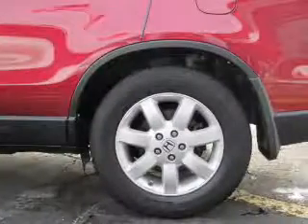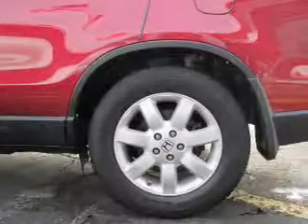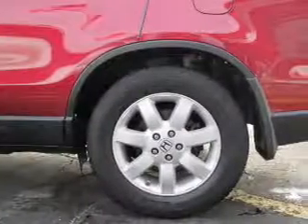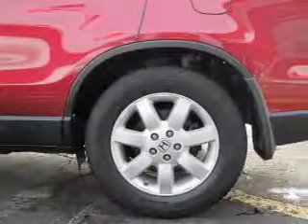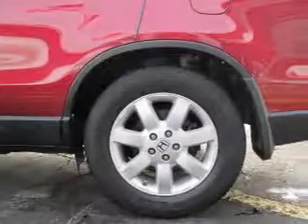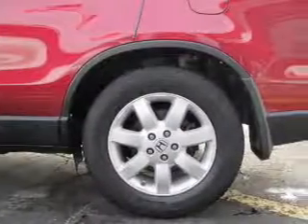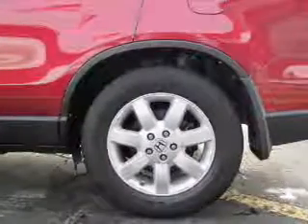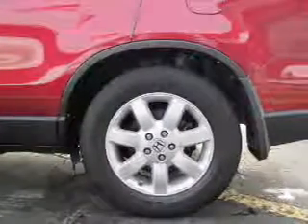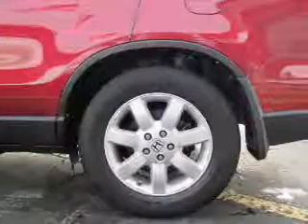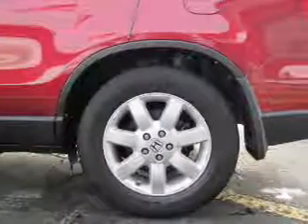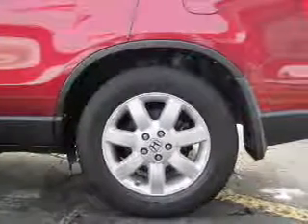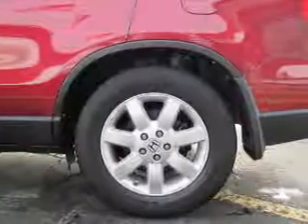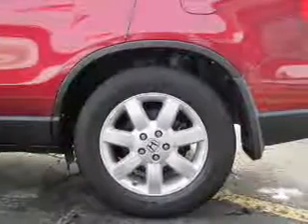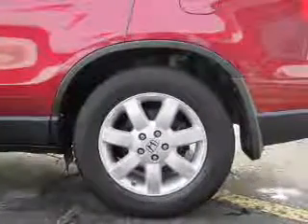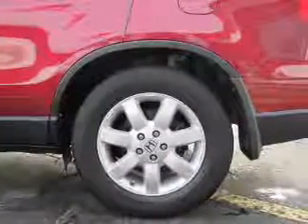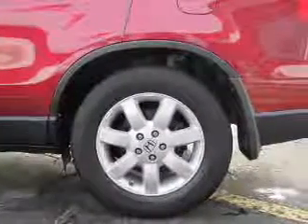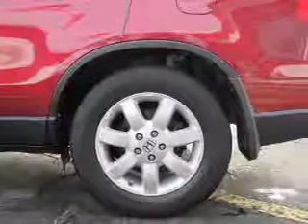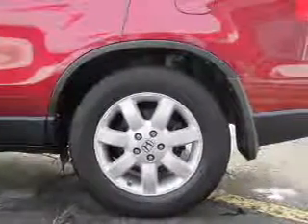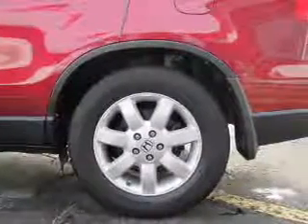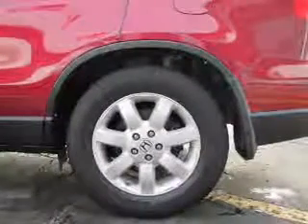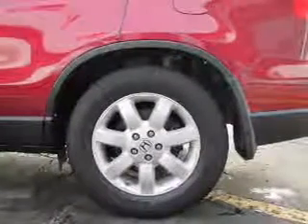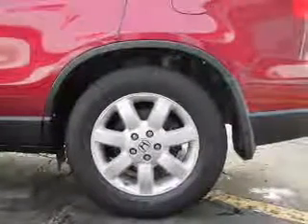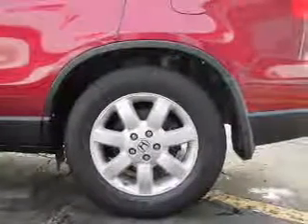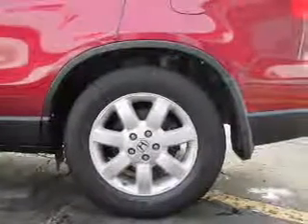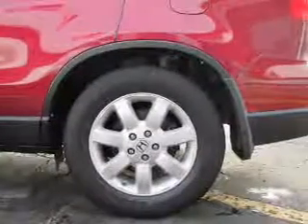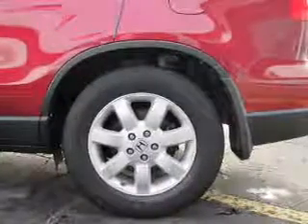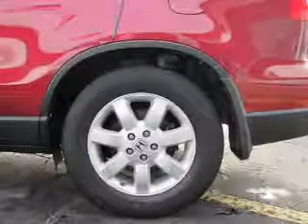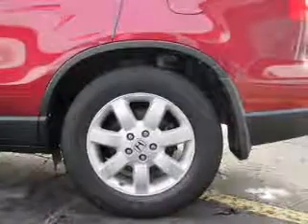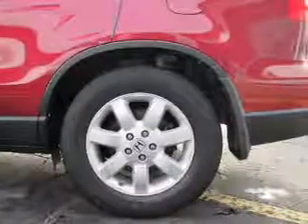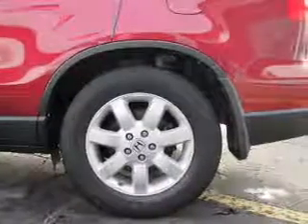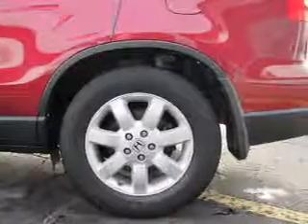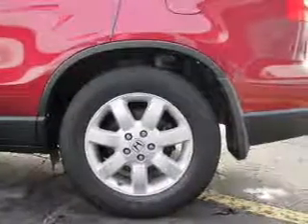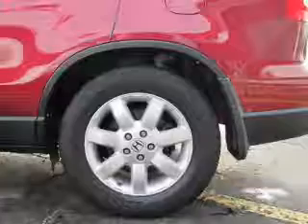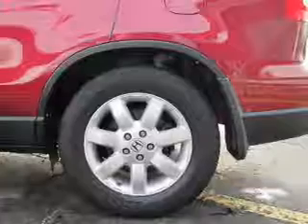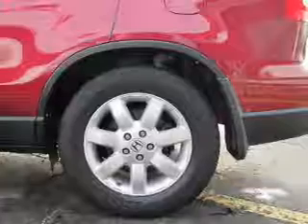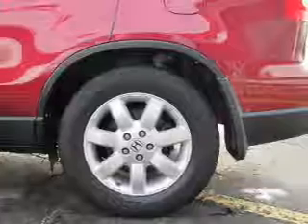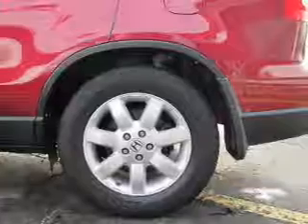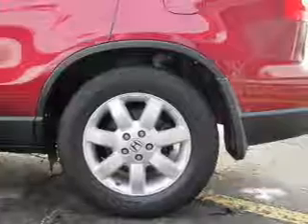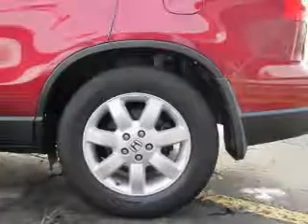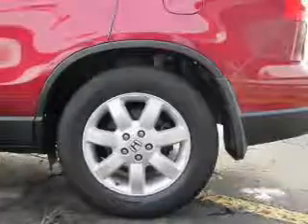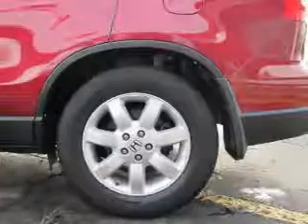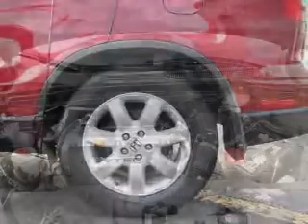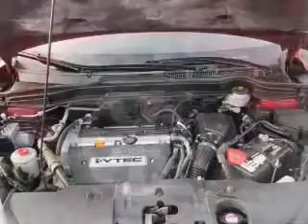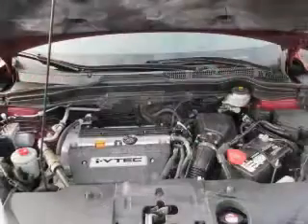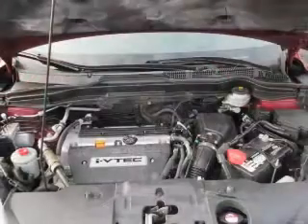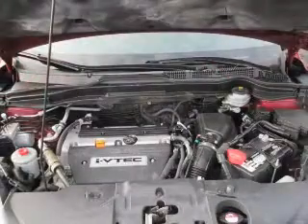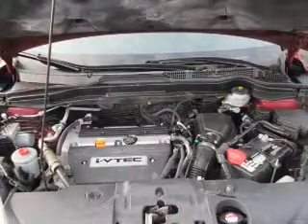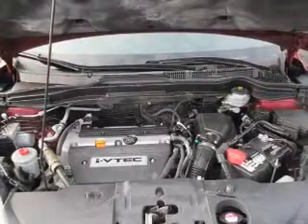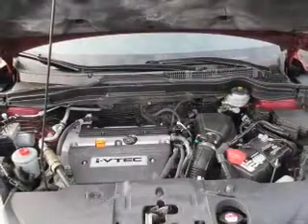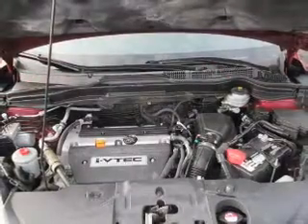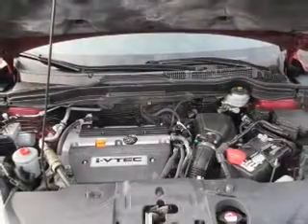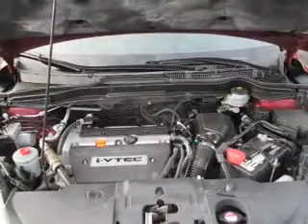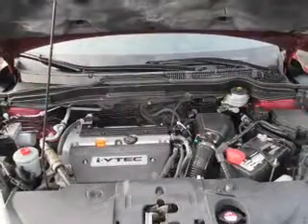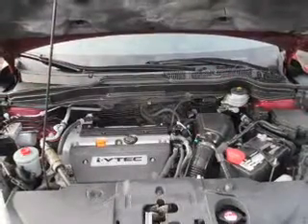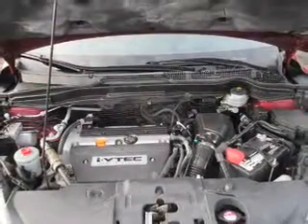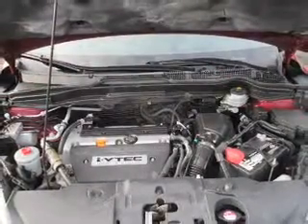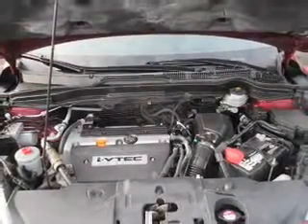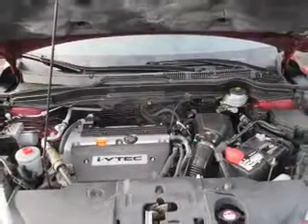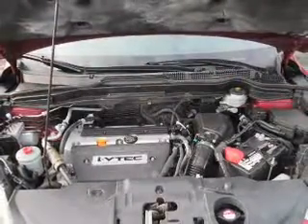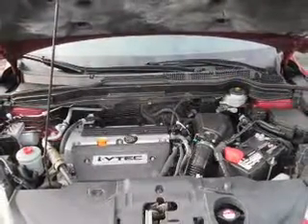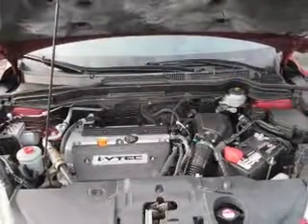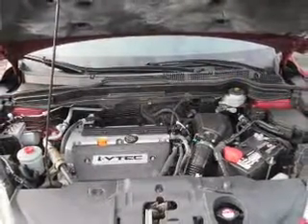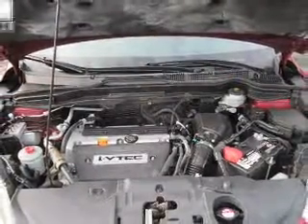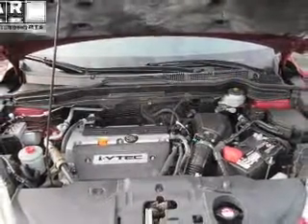Brake safely with the anti-lock braking system. Heated seats are a desirable comfort feature. Let the outside in with the built-in sunroof.